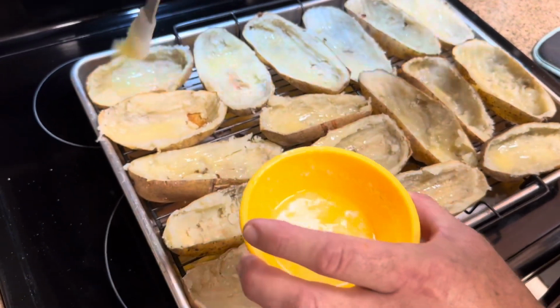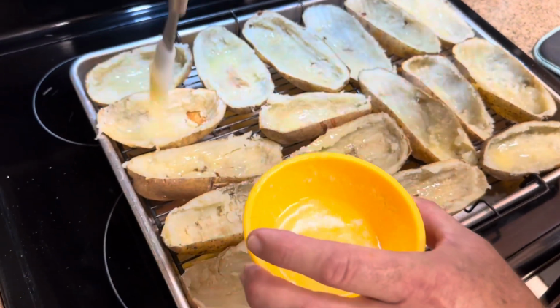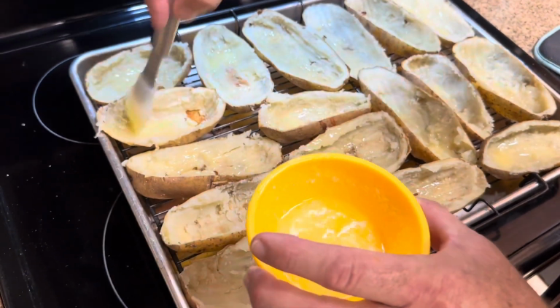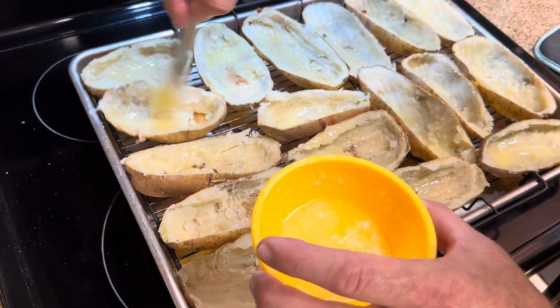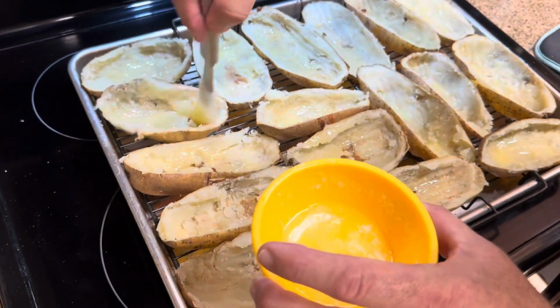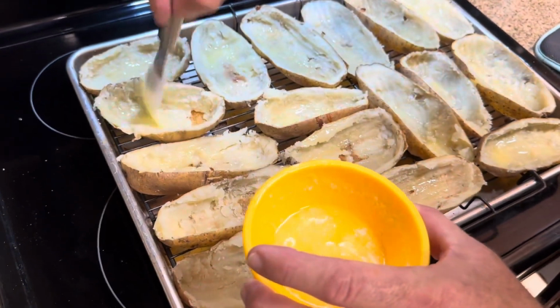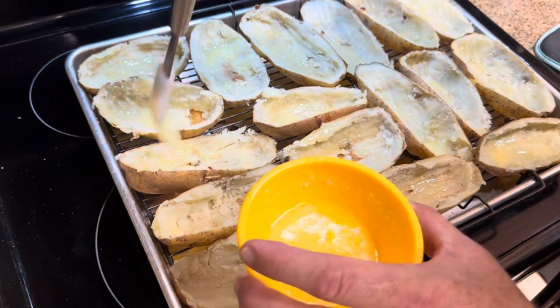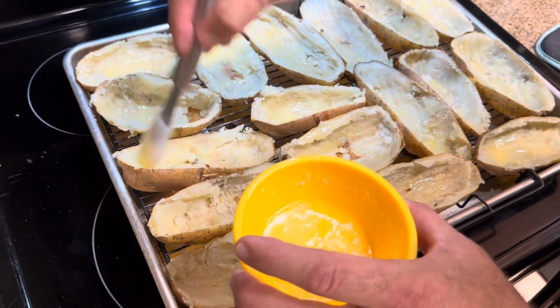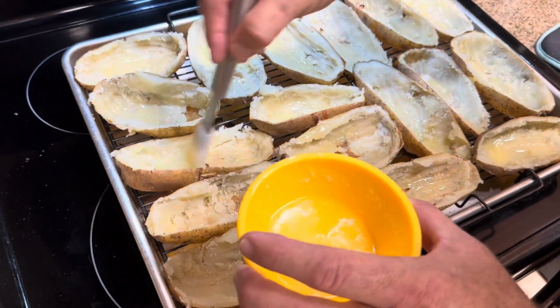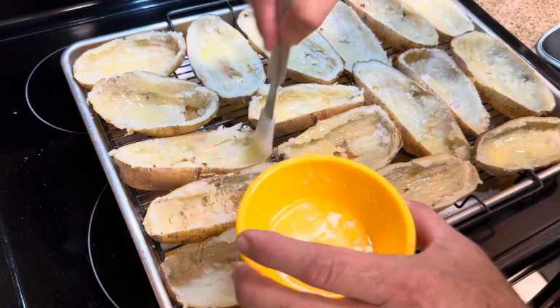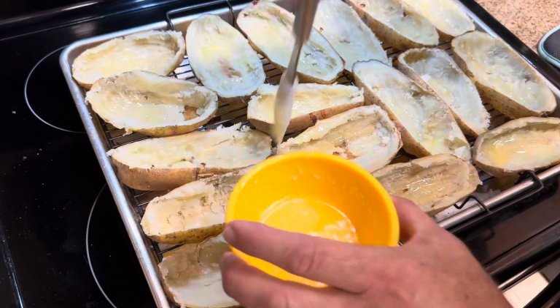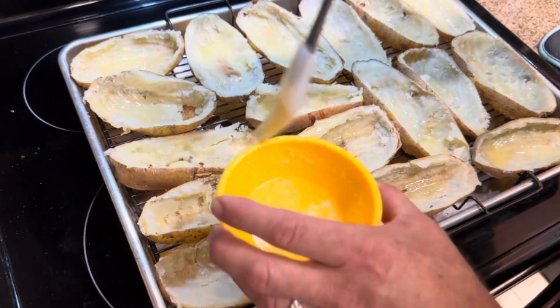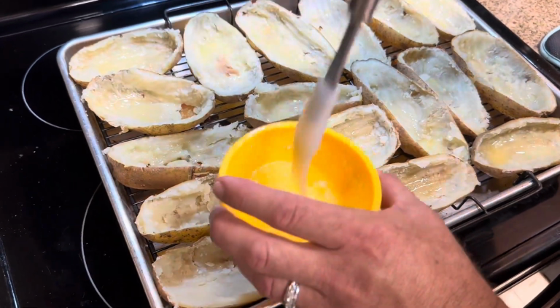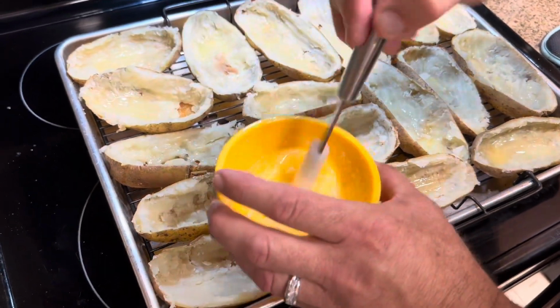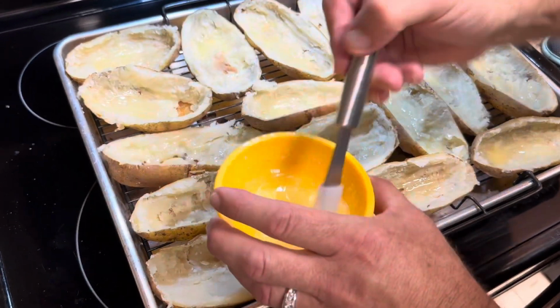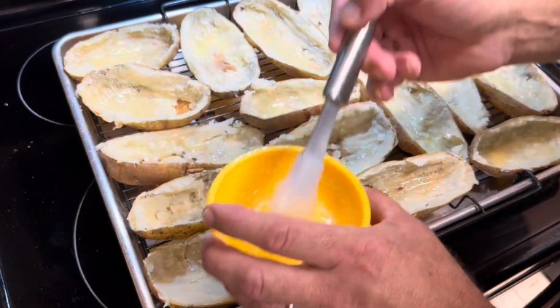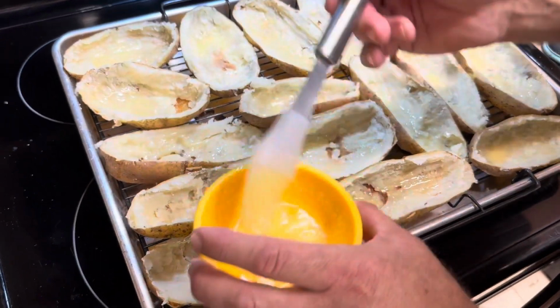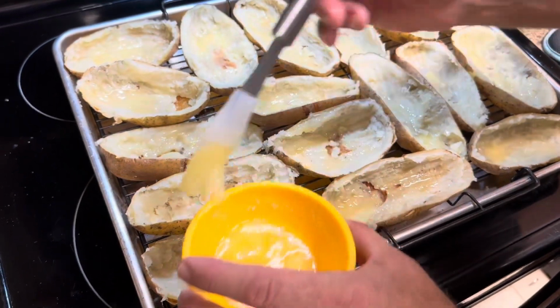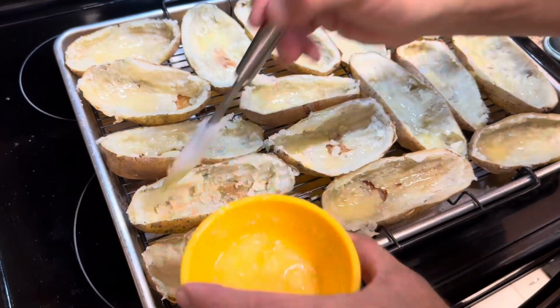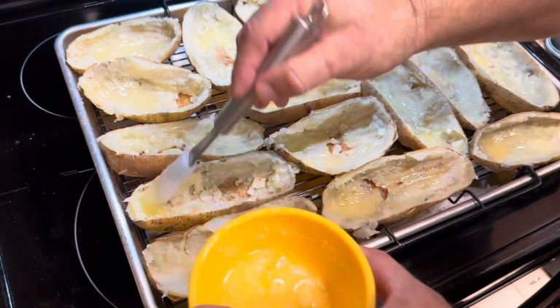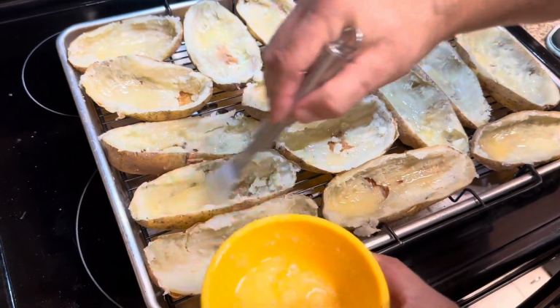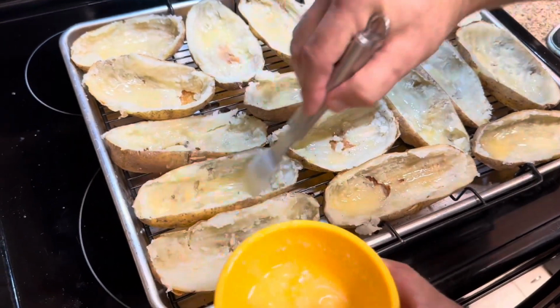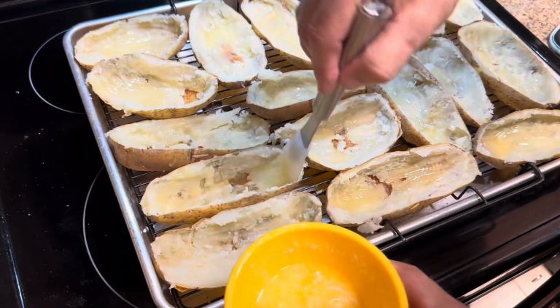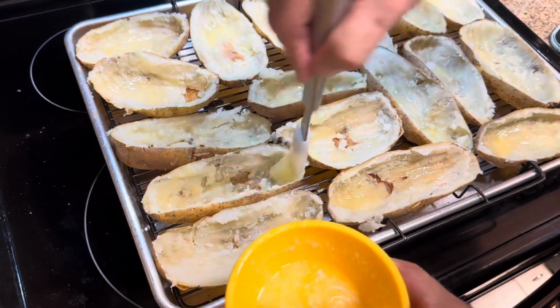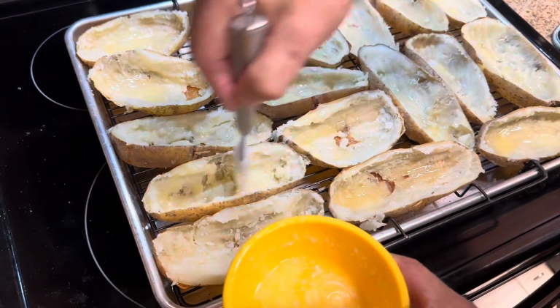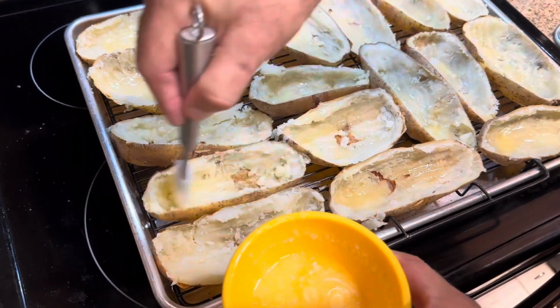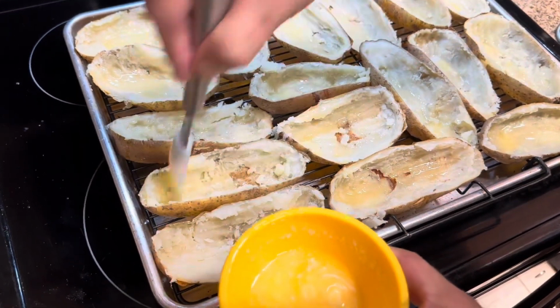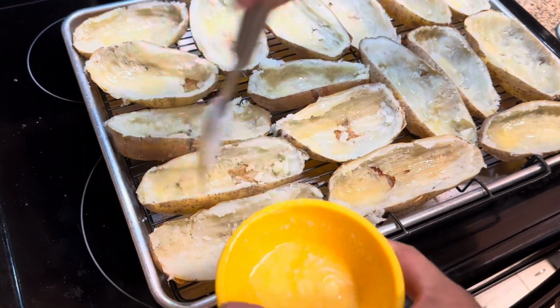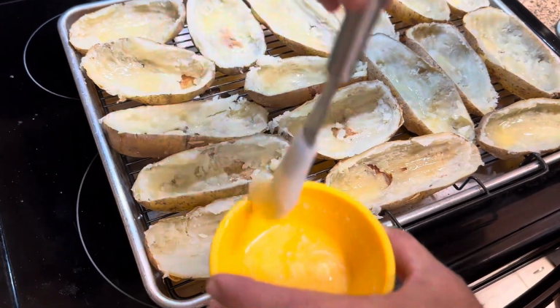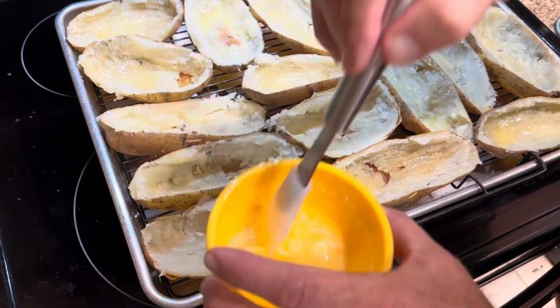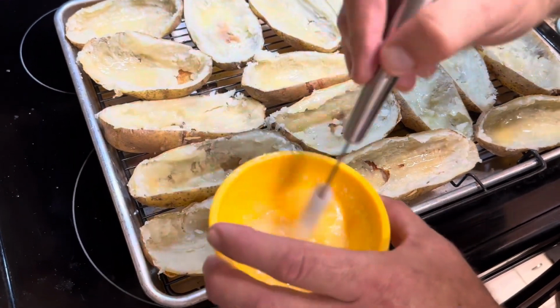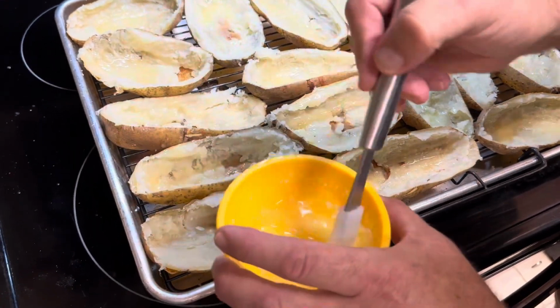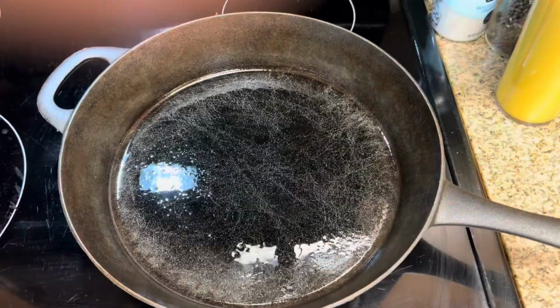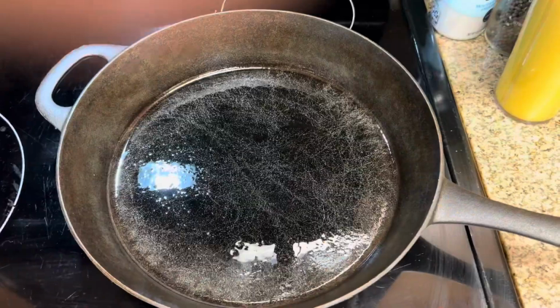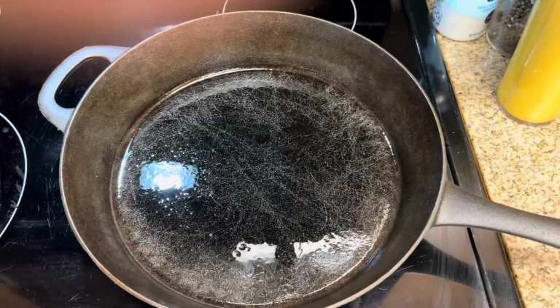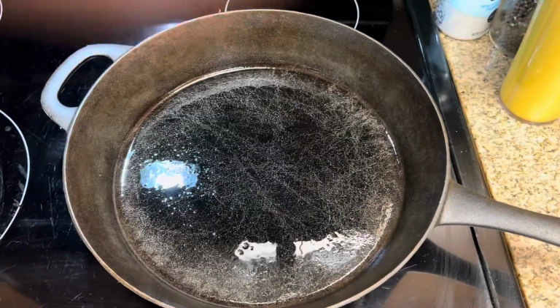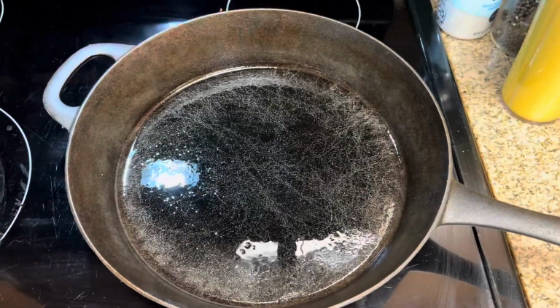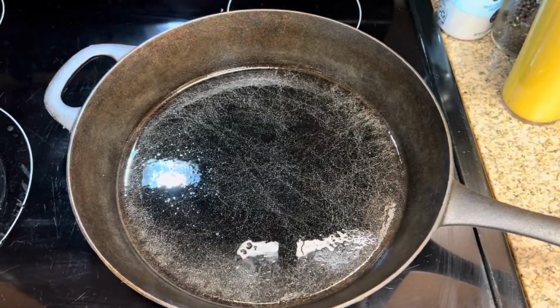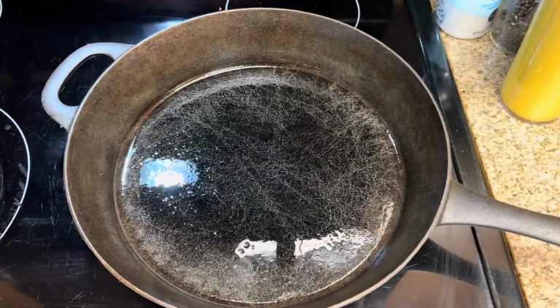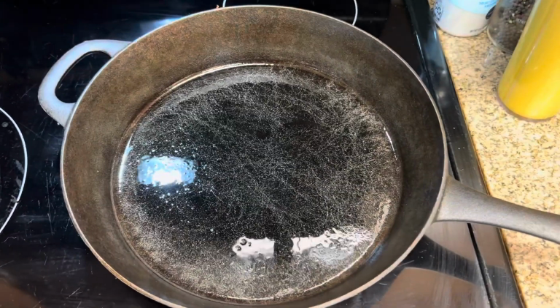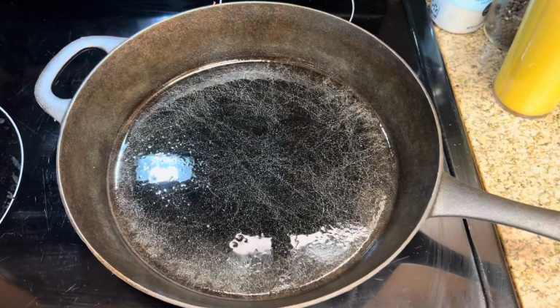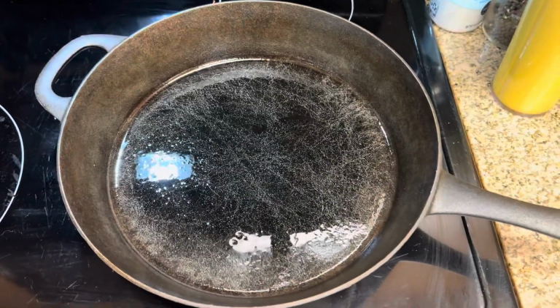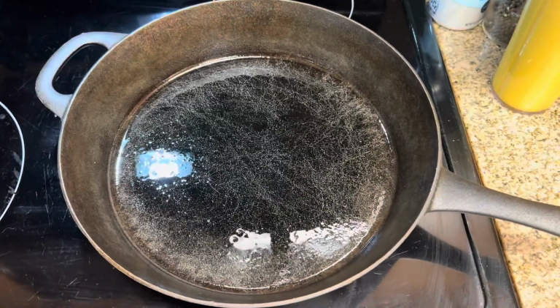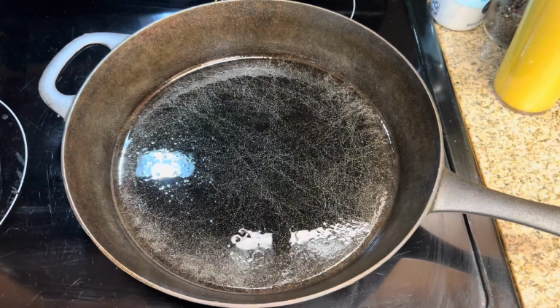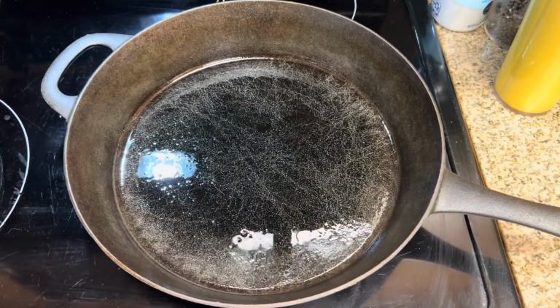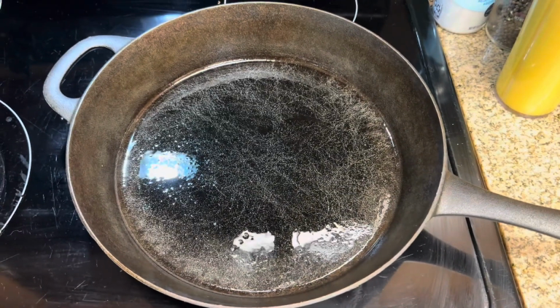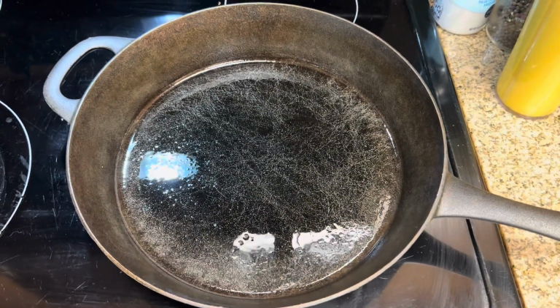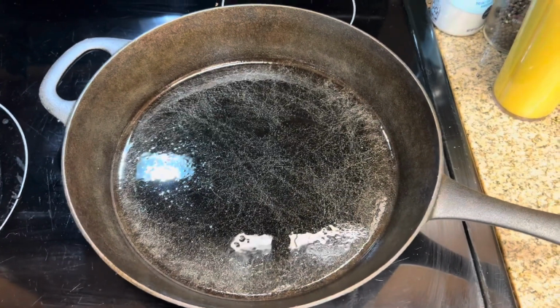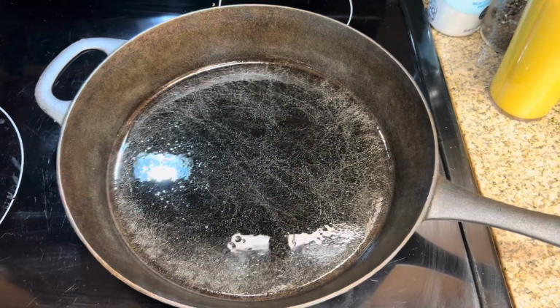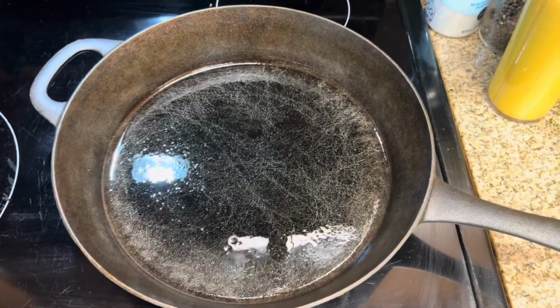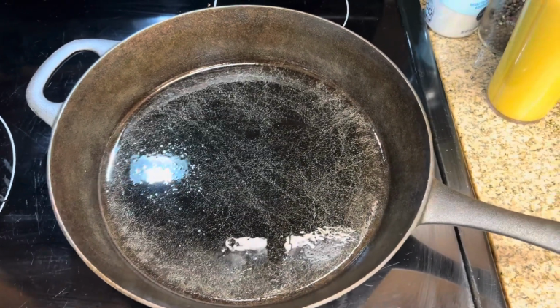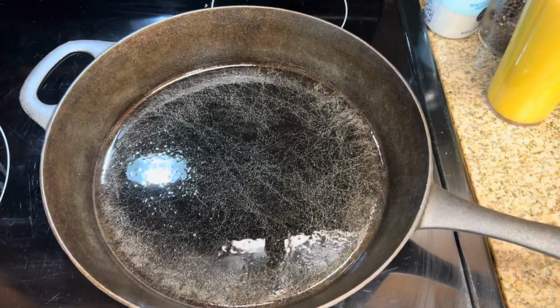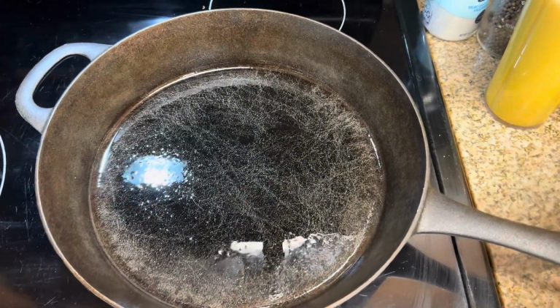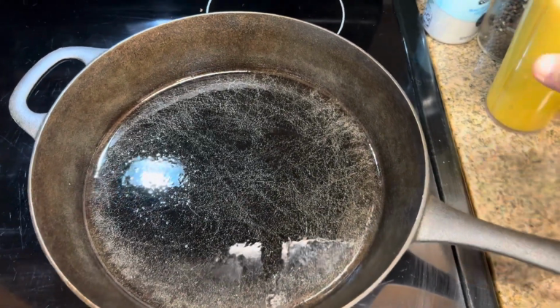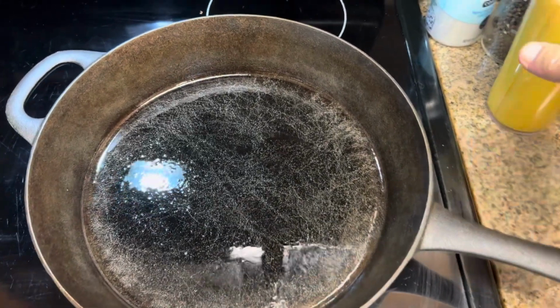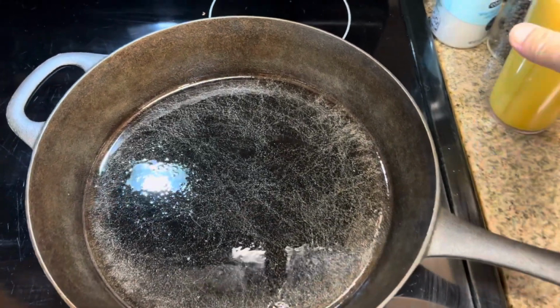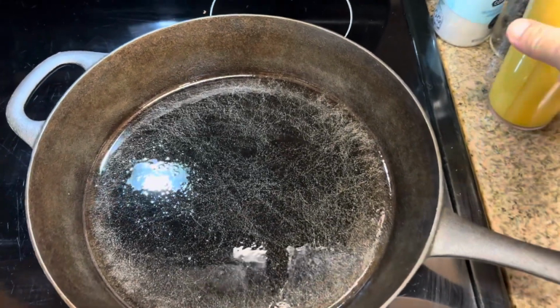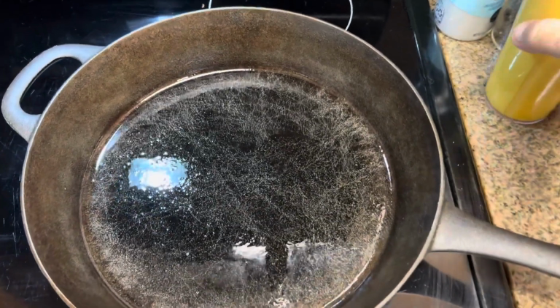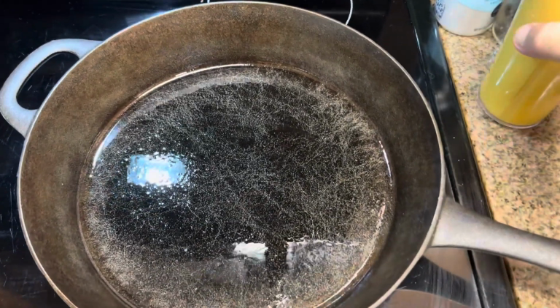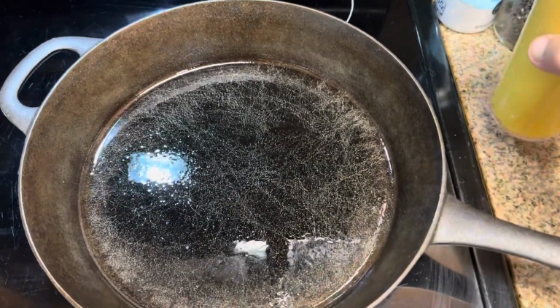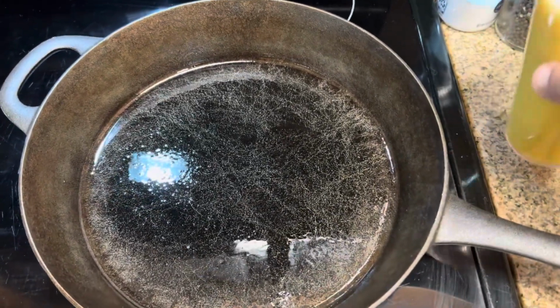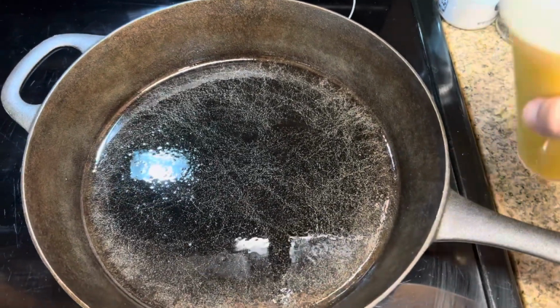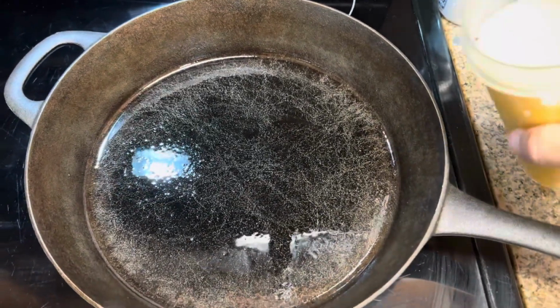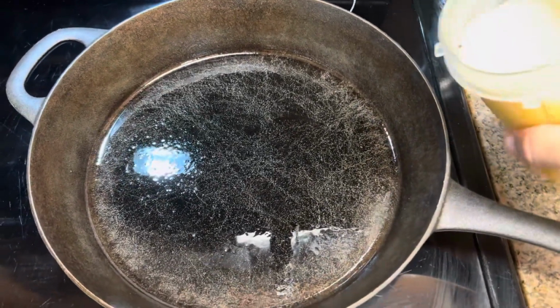They go back in at the same temperature — 450. While those are in the oven, we're going to start the scrambled eggs.